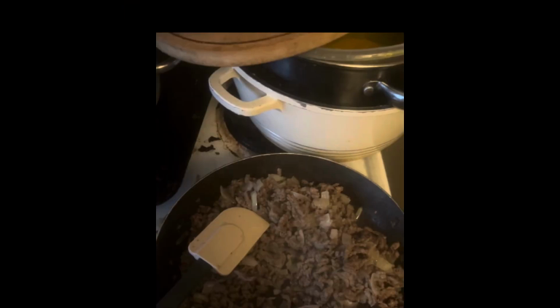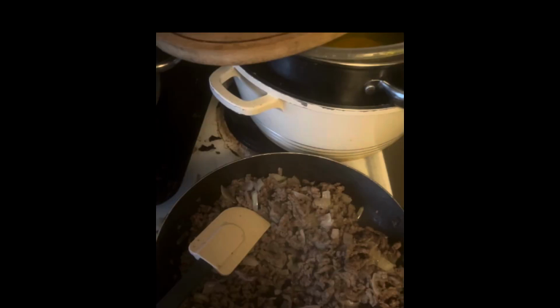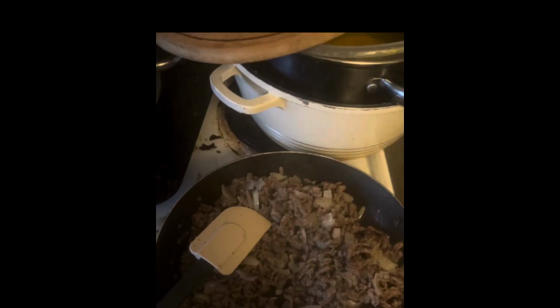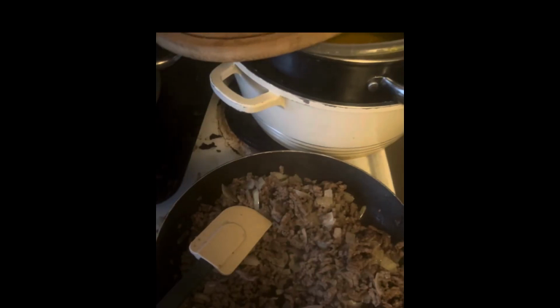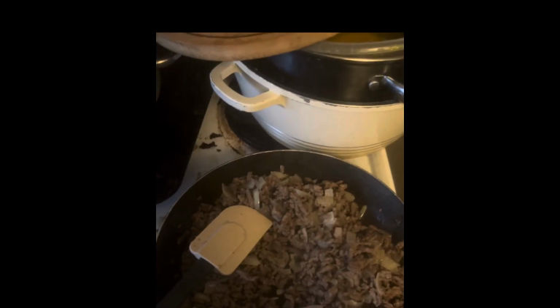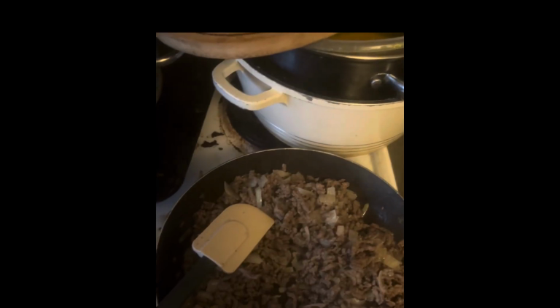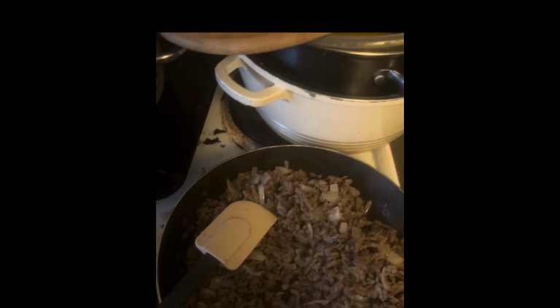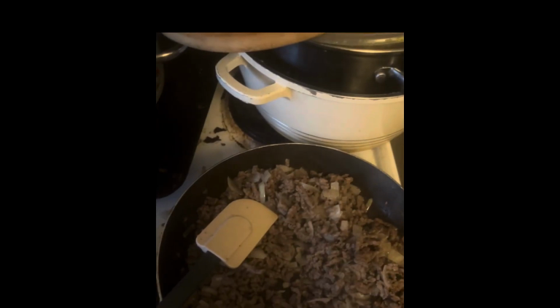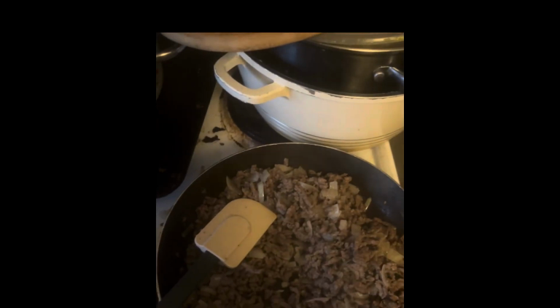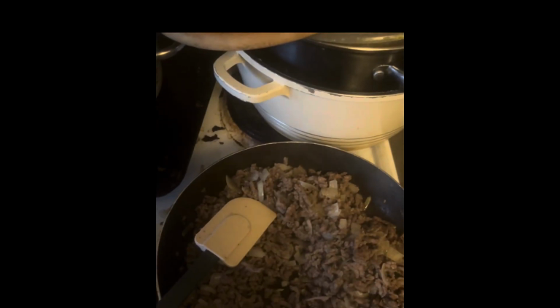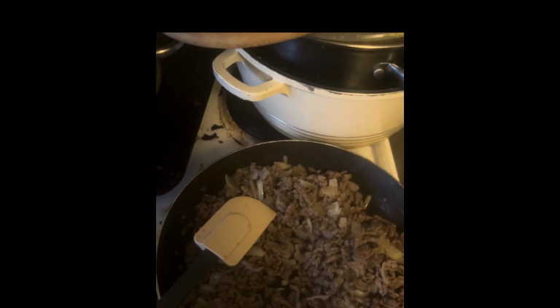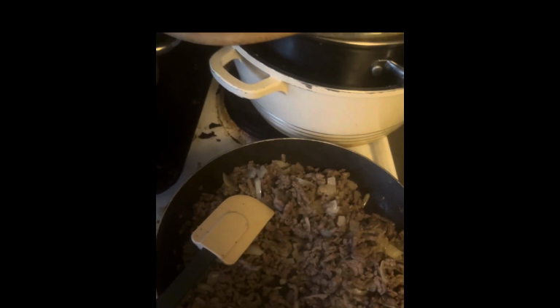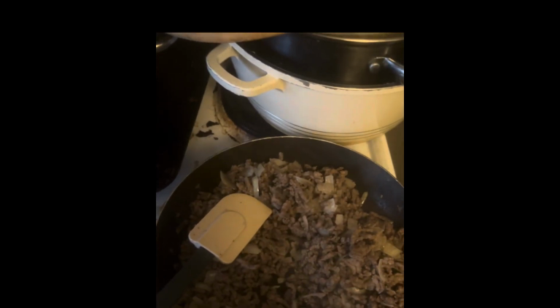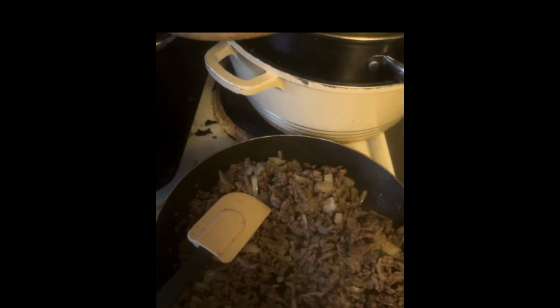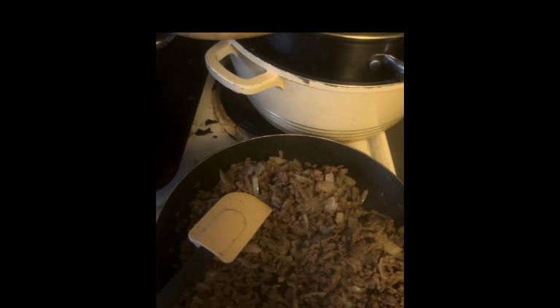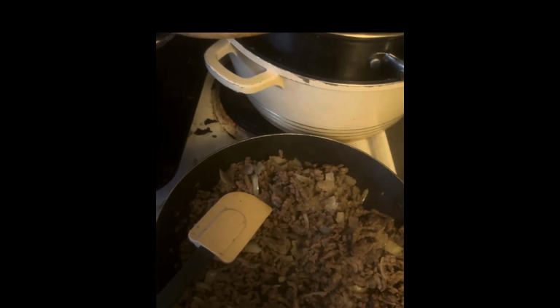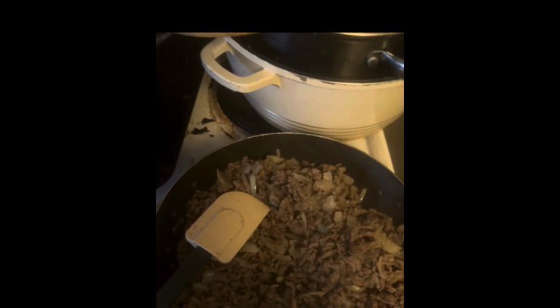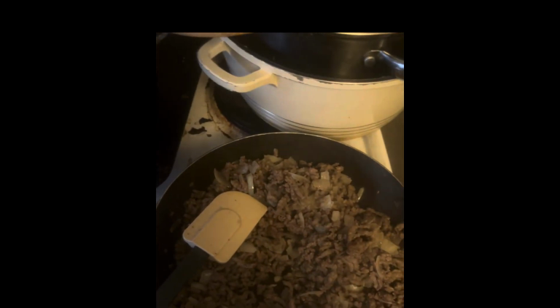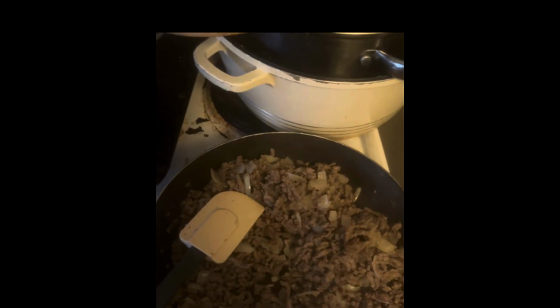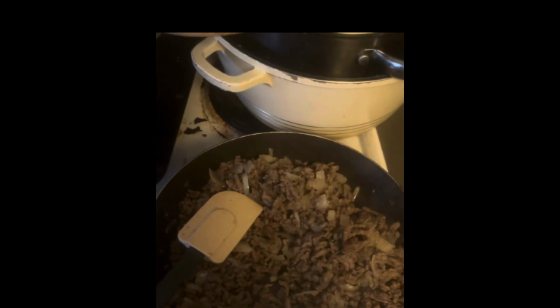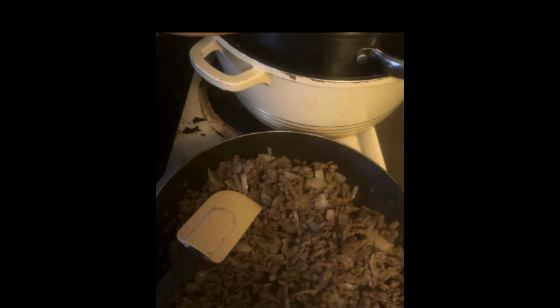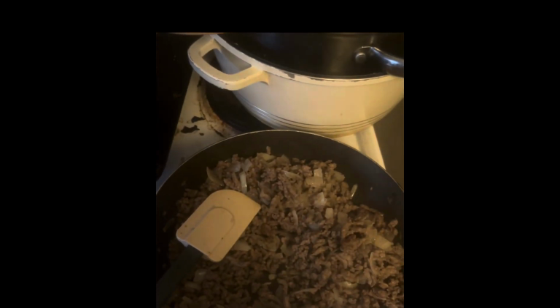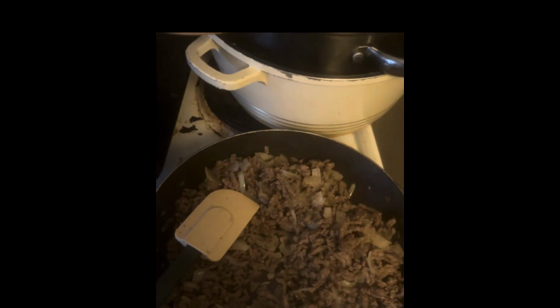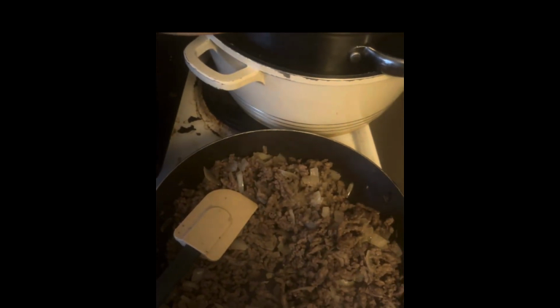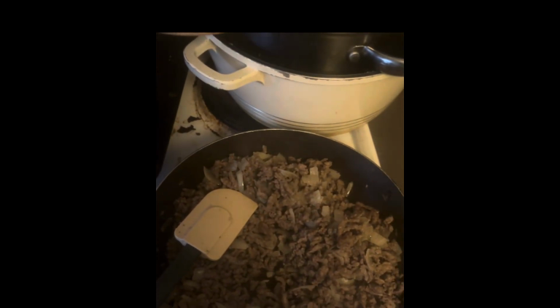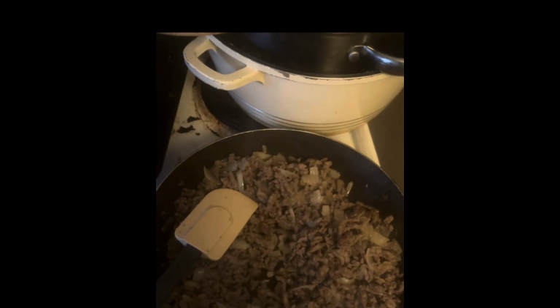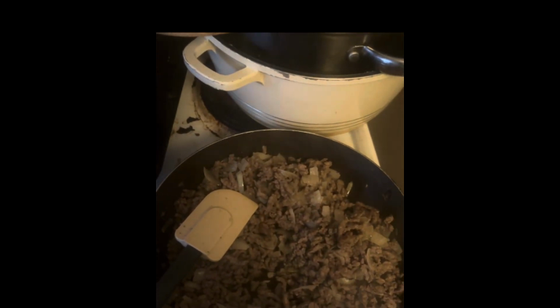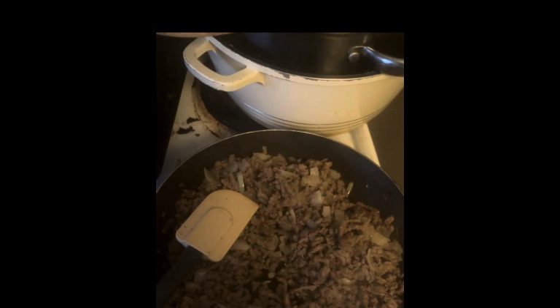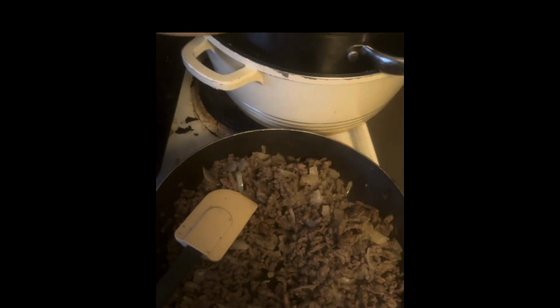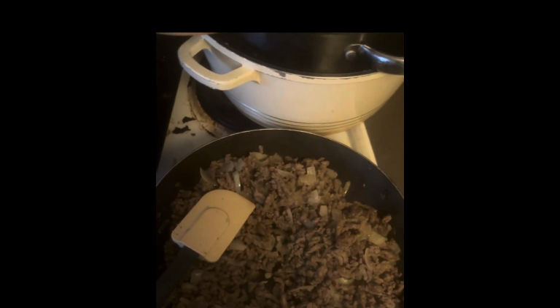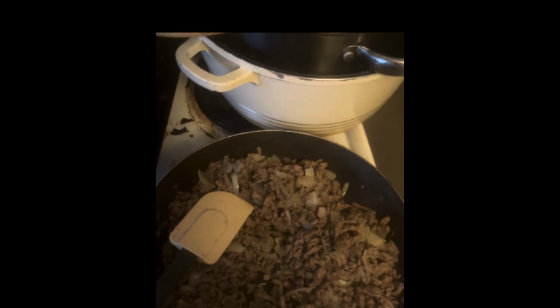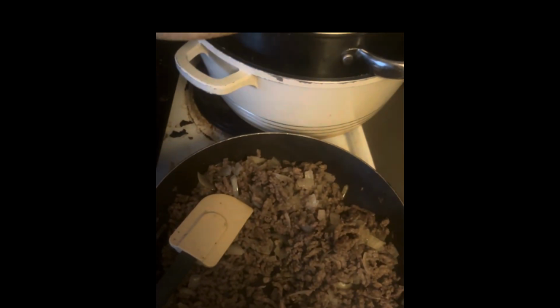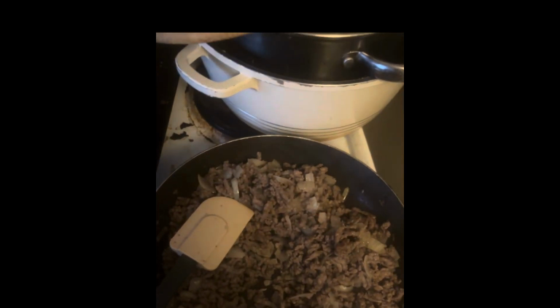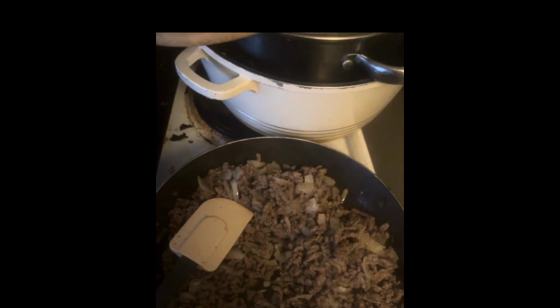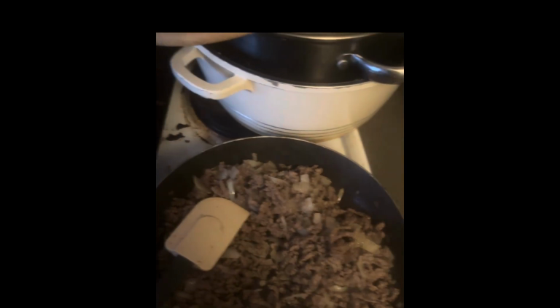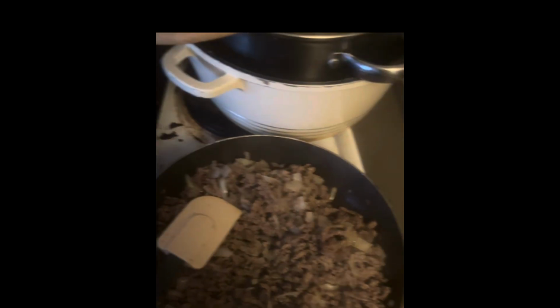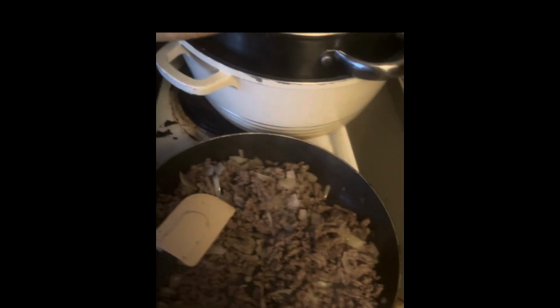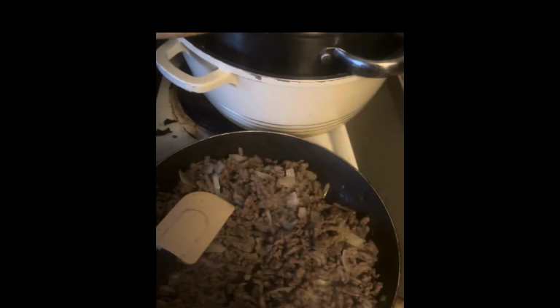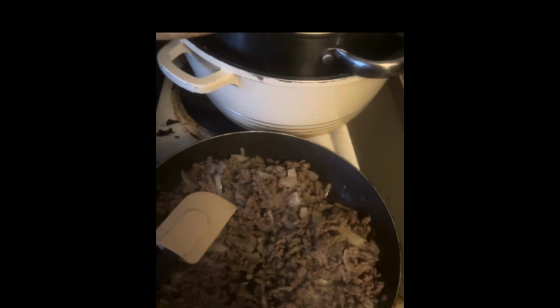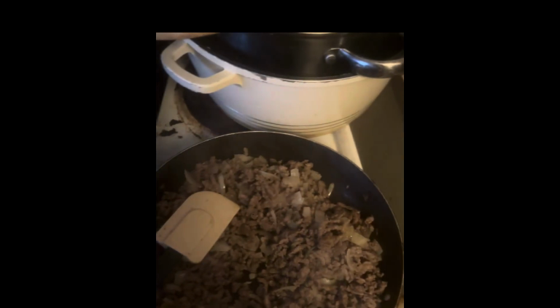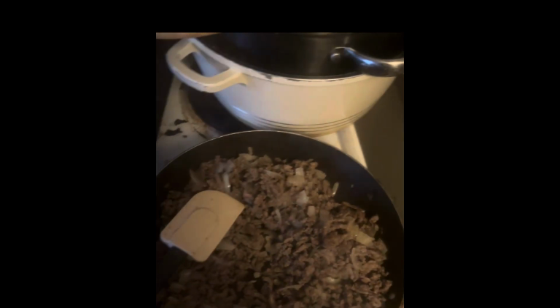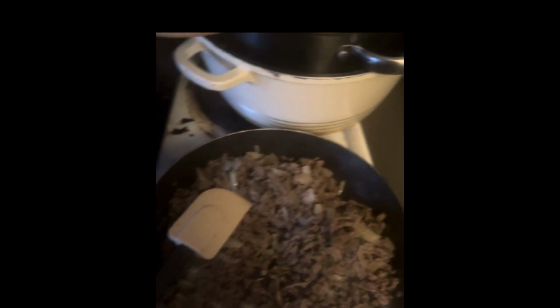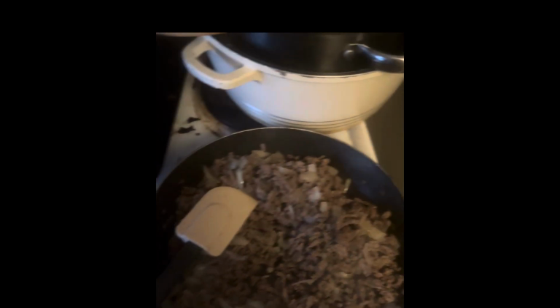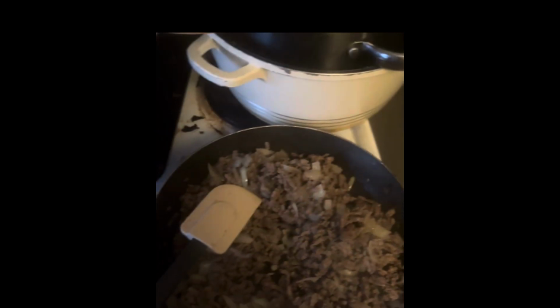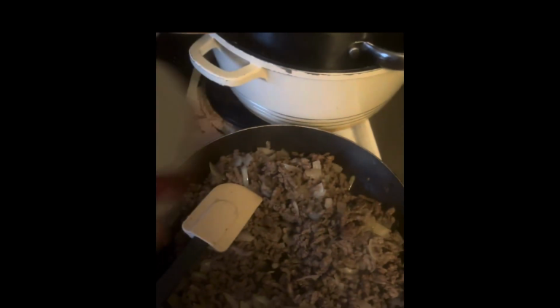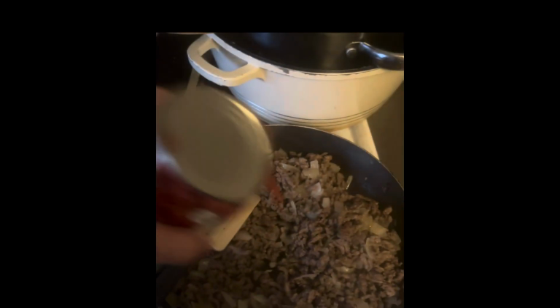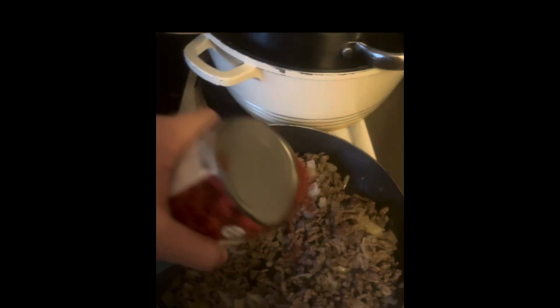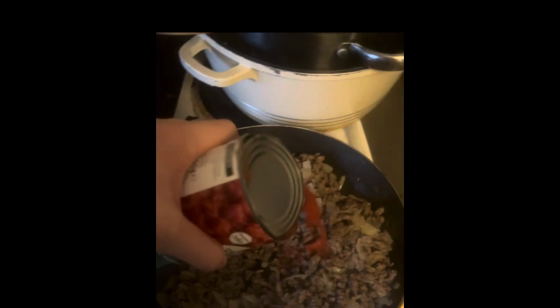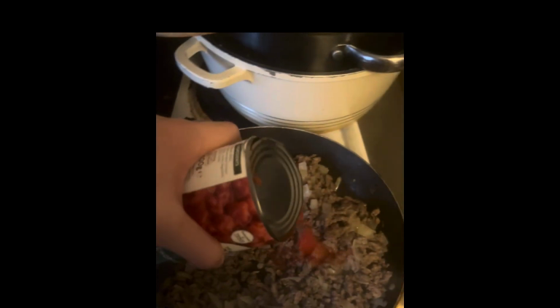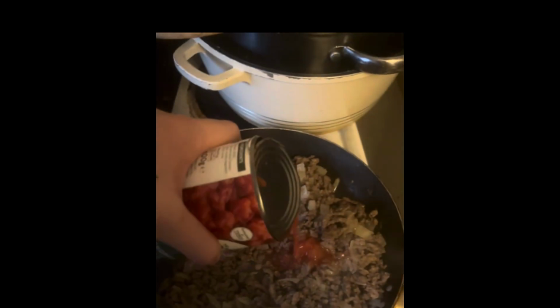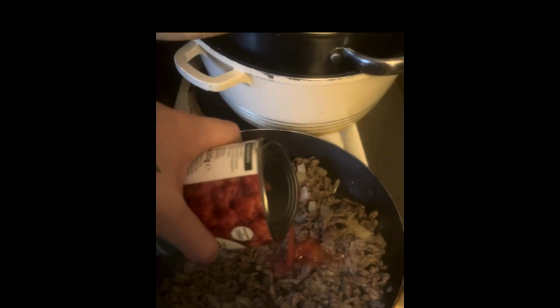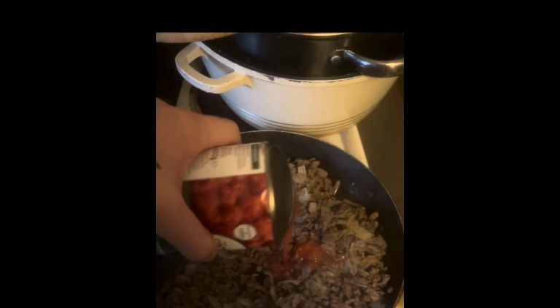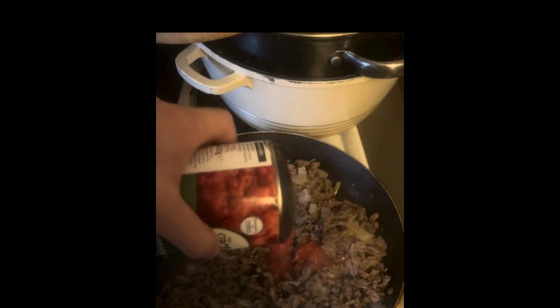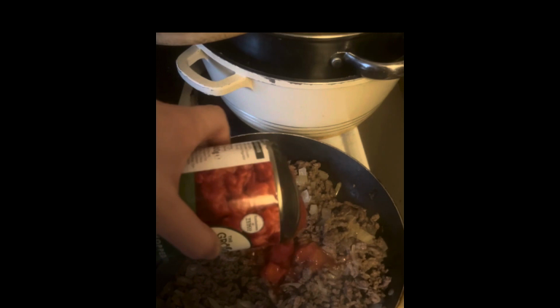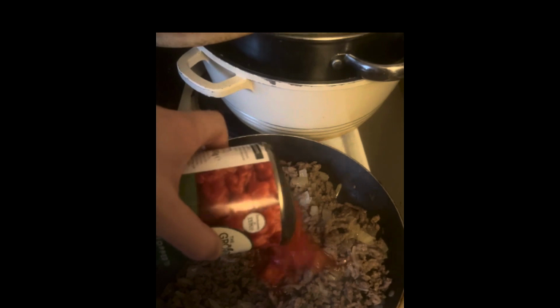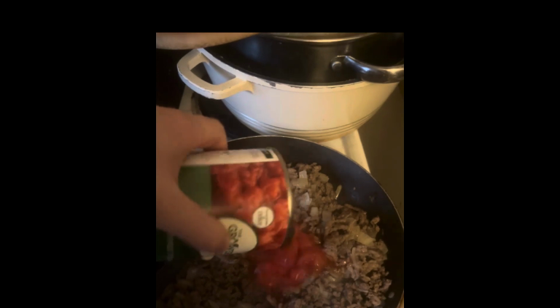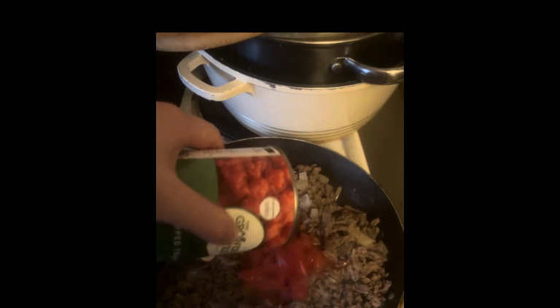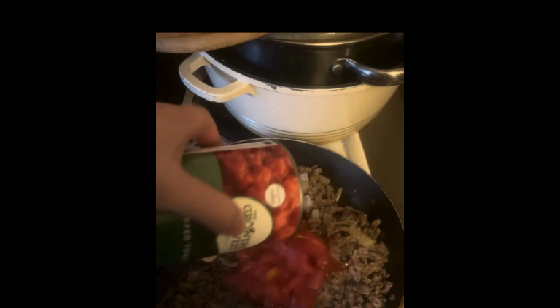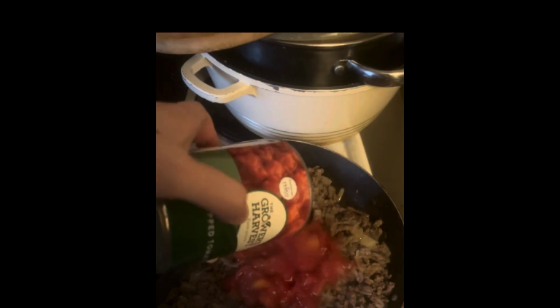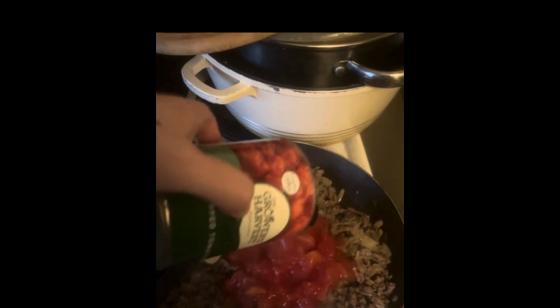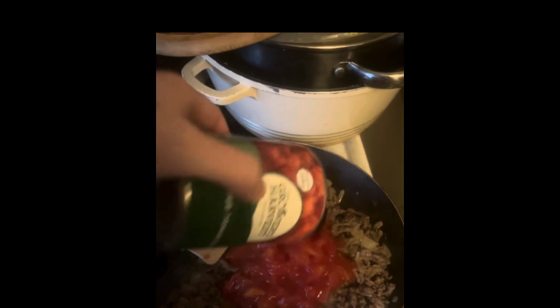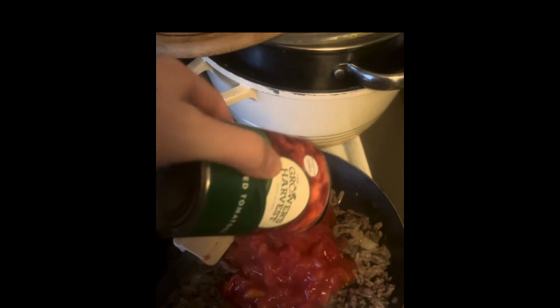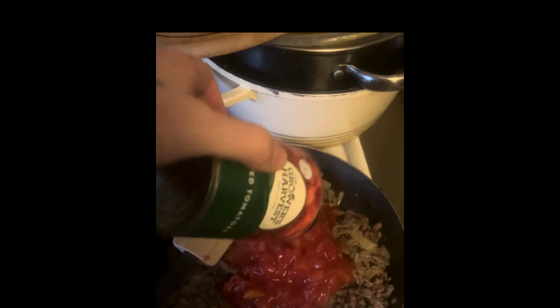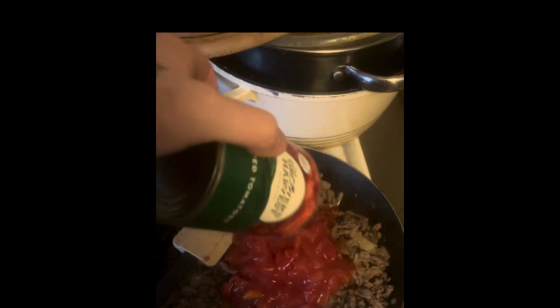Now when the meat is cooked and looks like this, I'm going to add in the tomatoes.